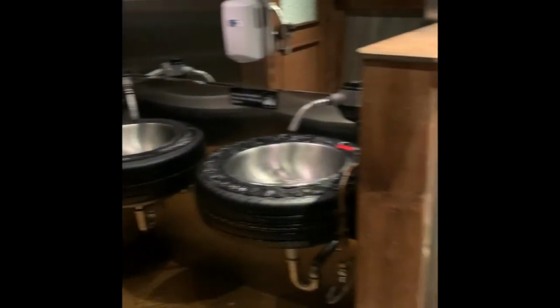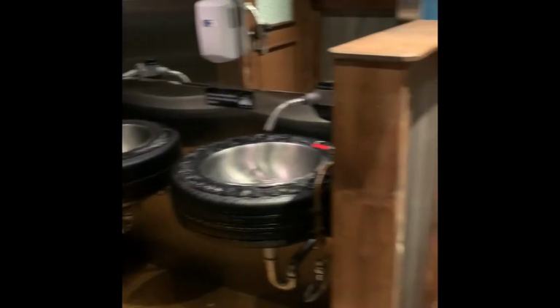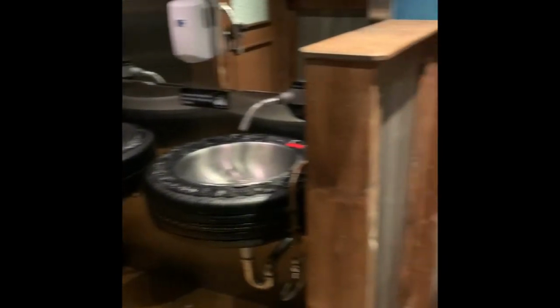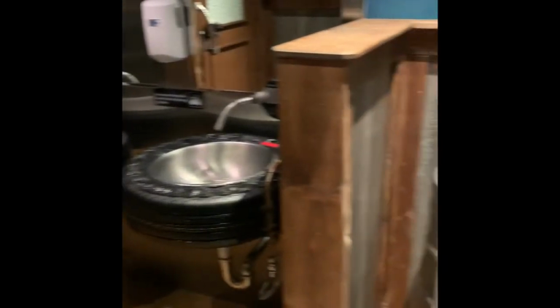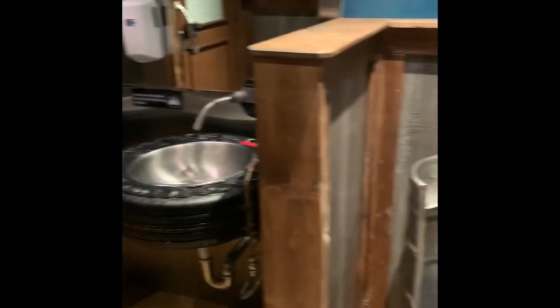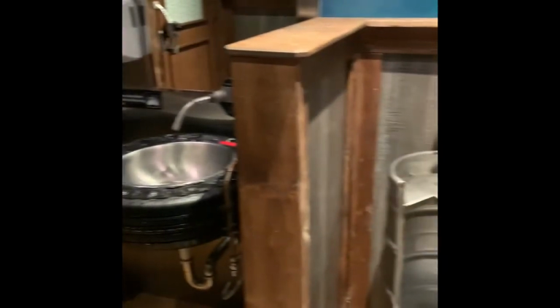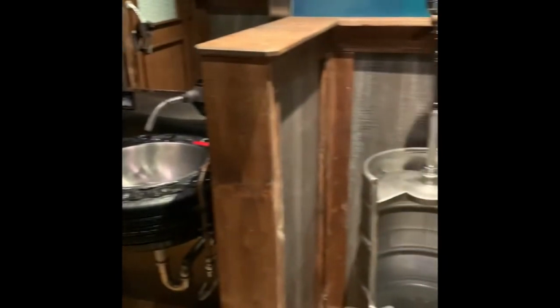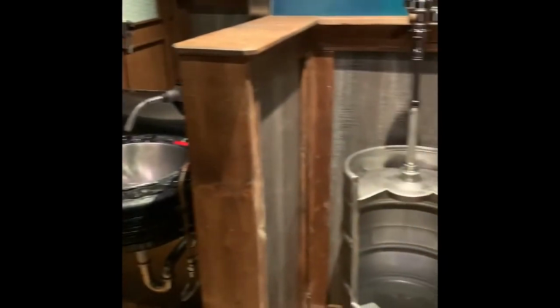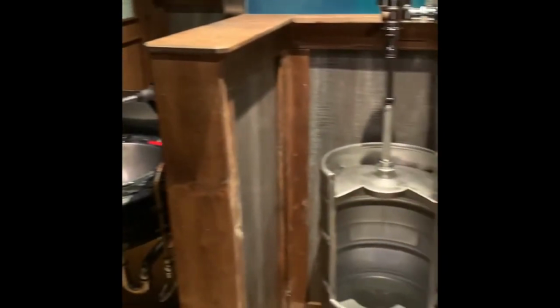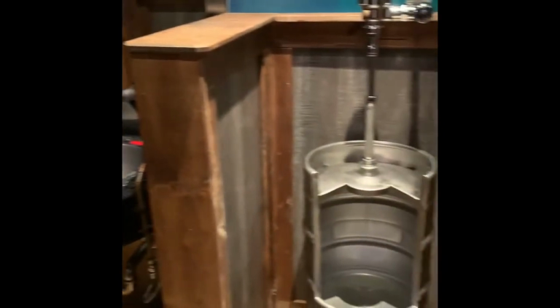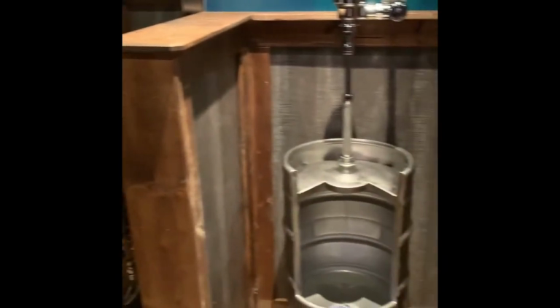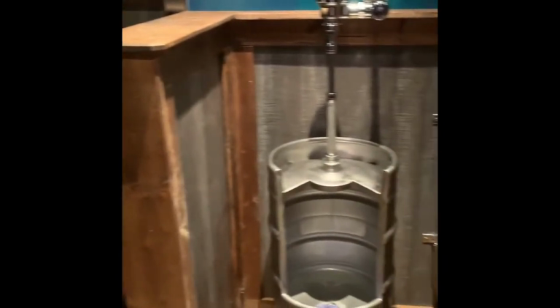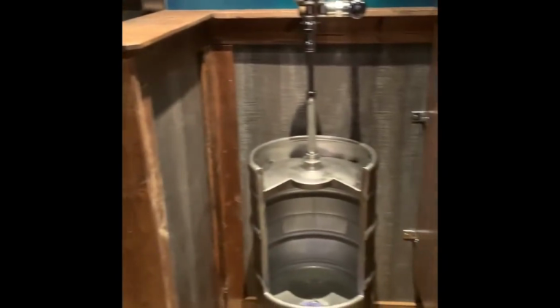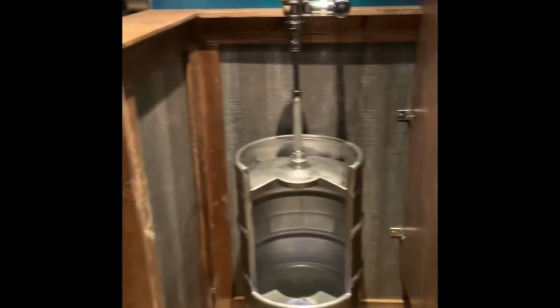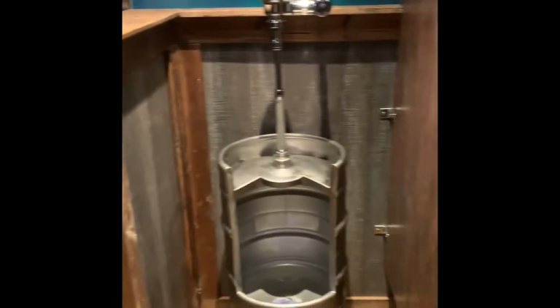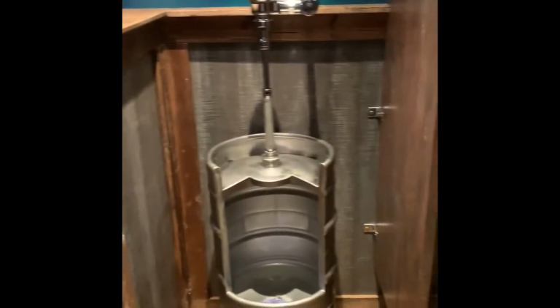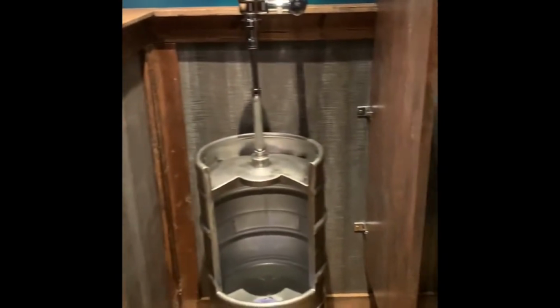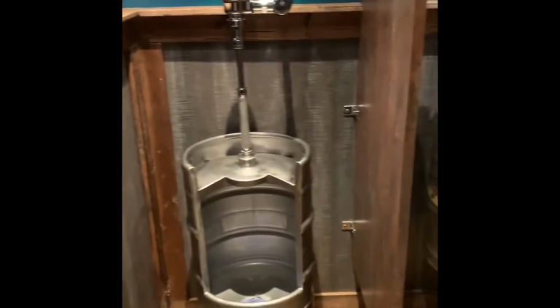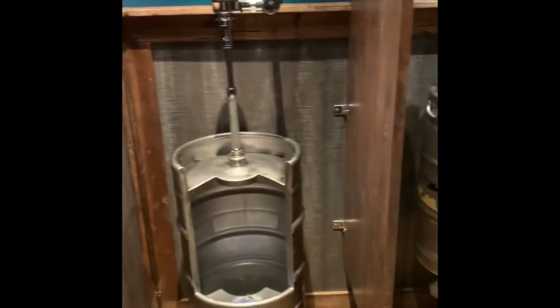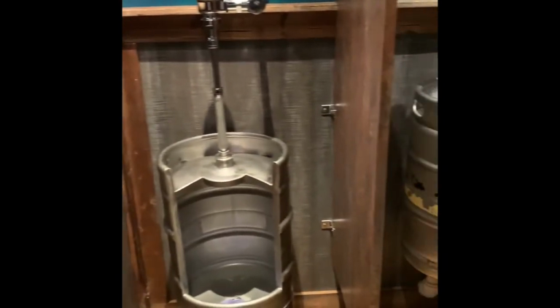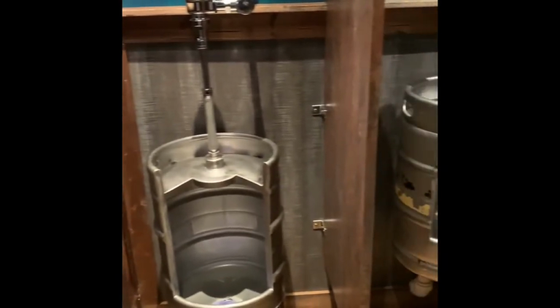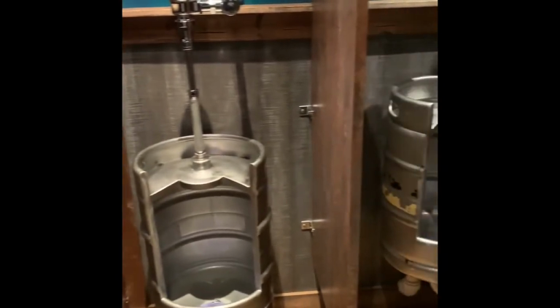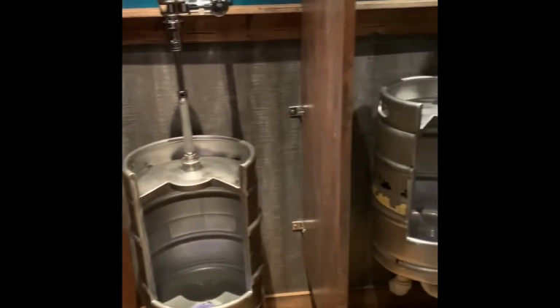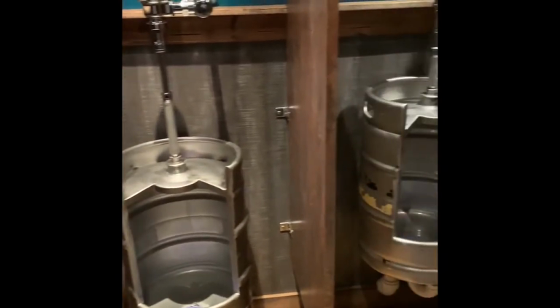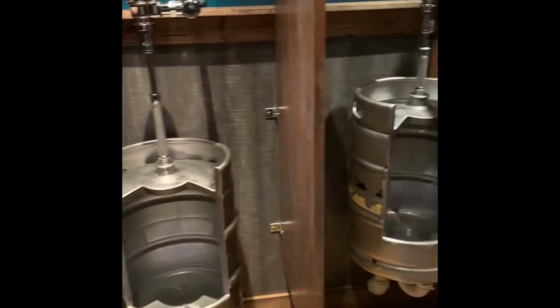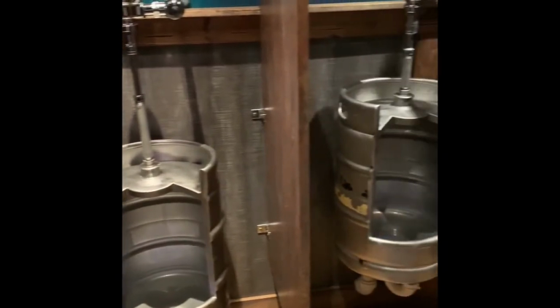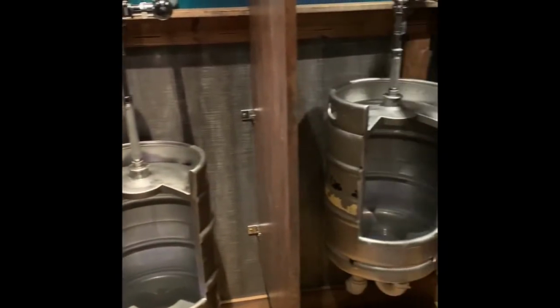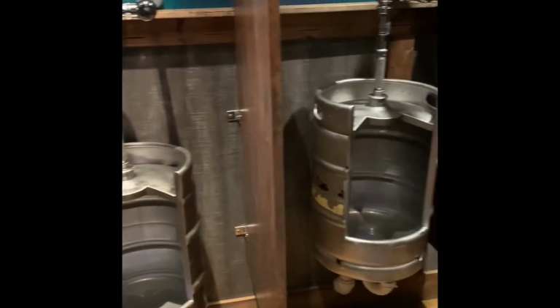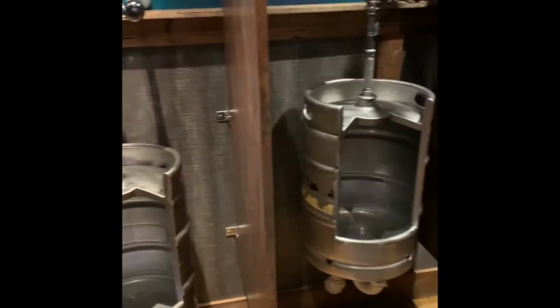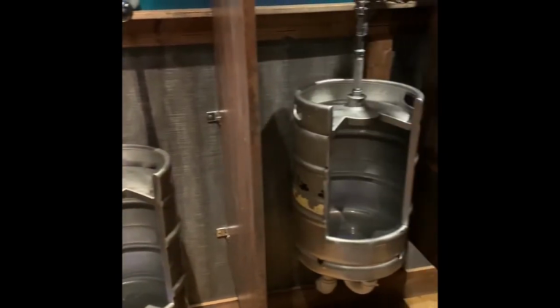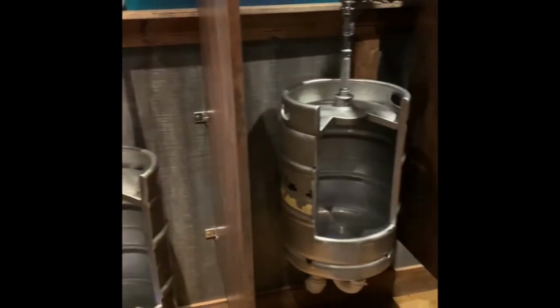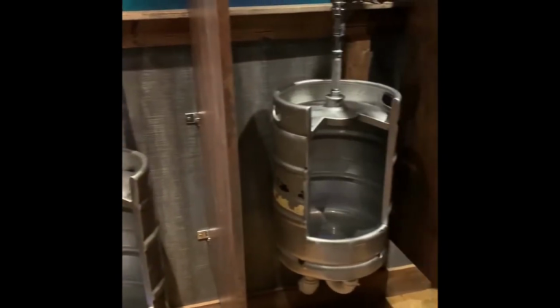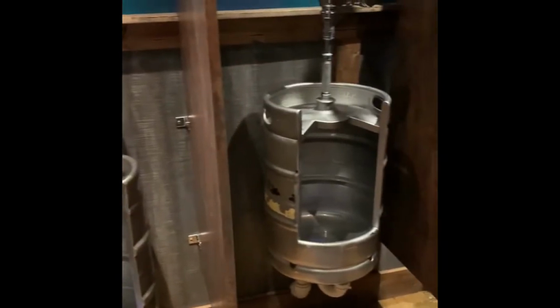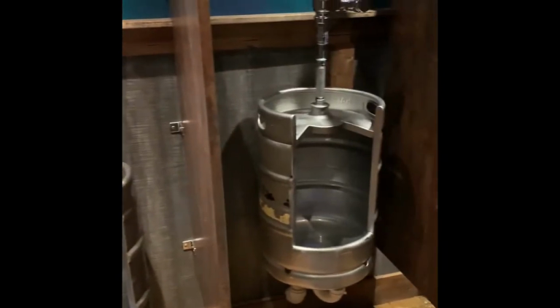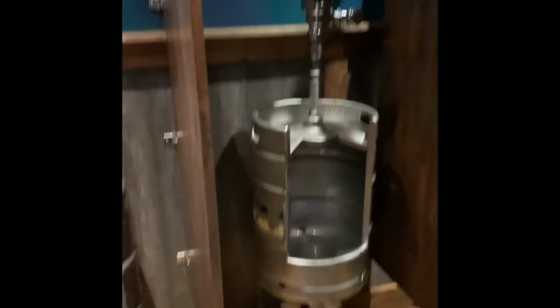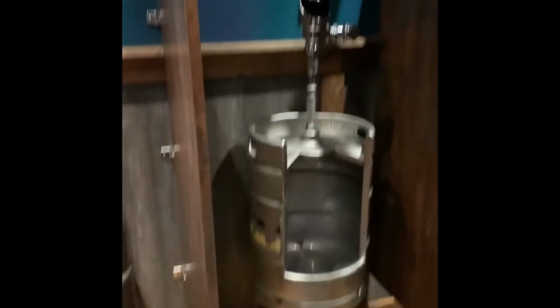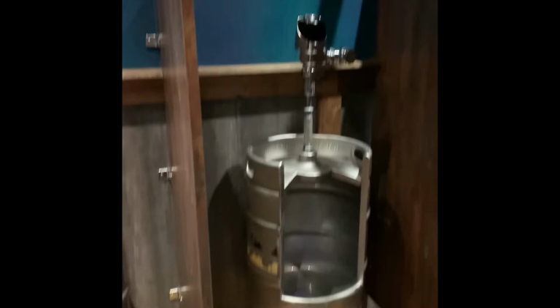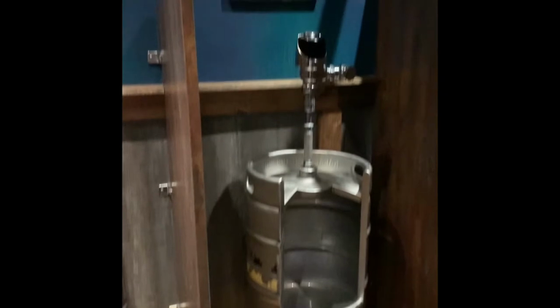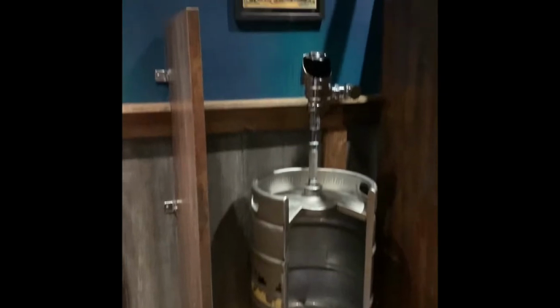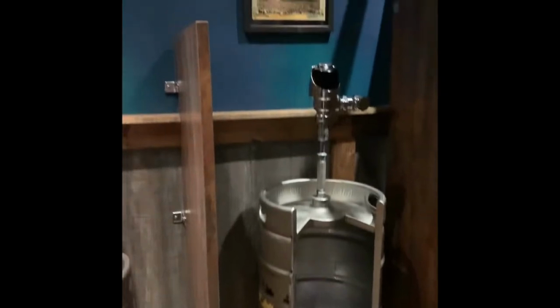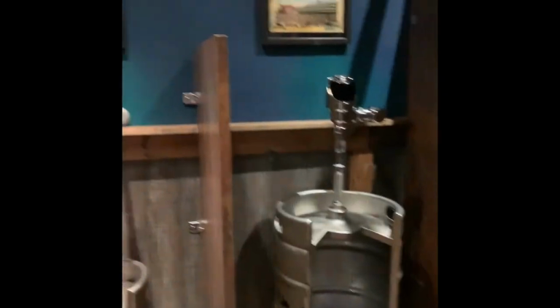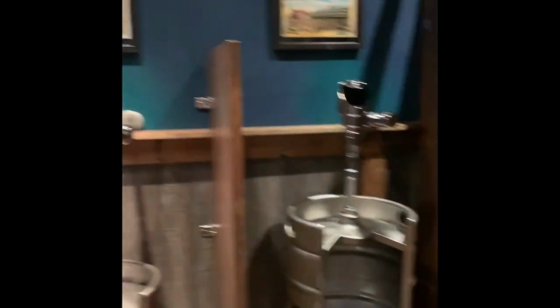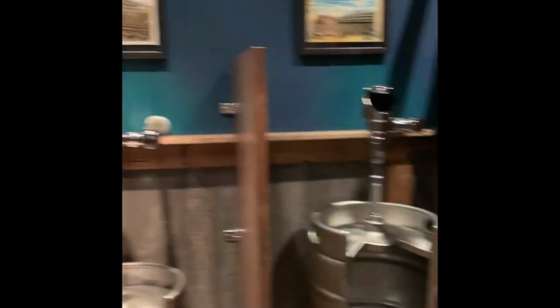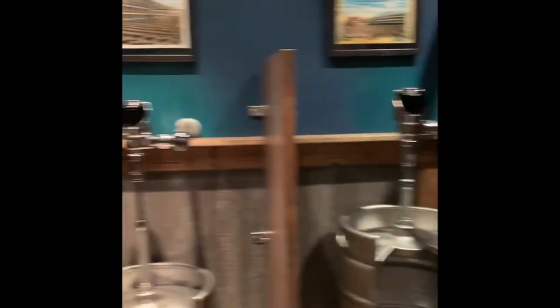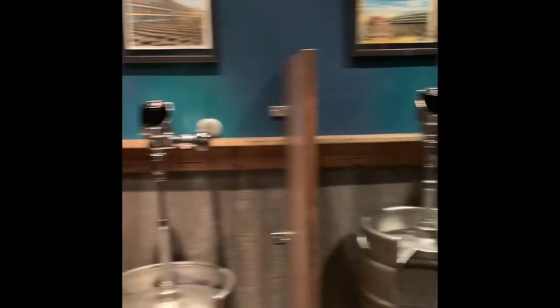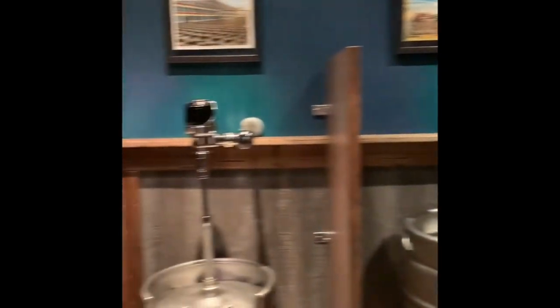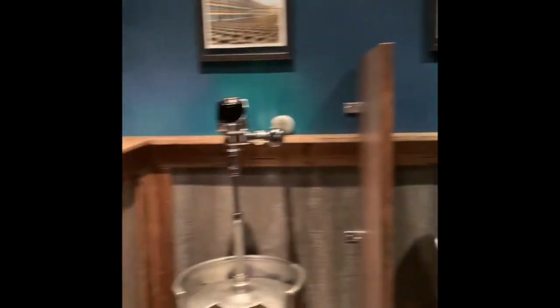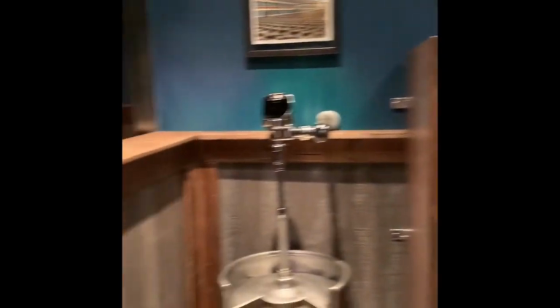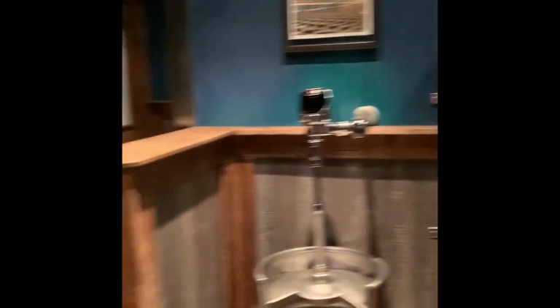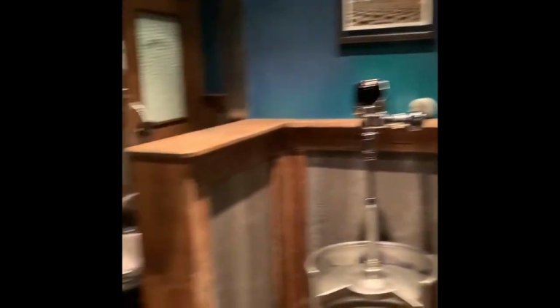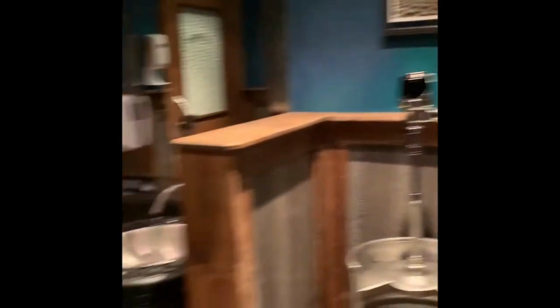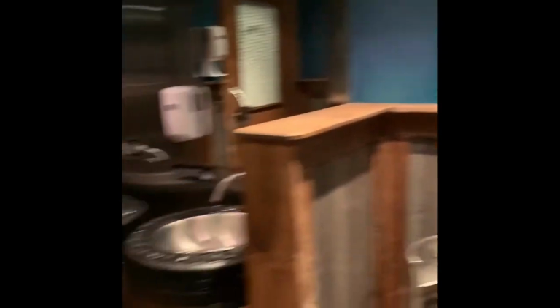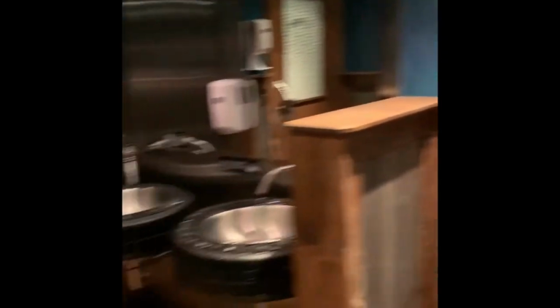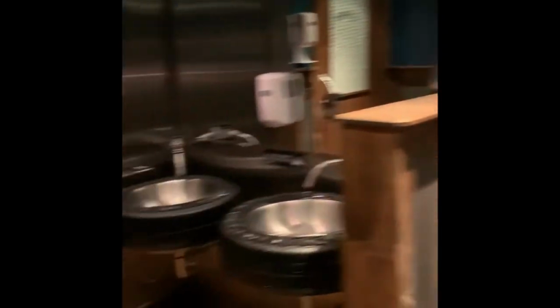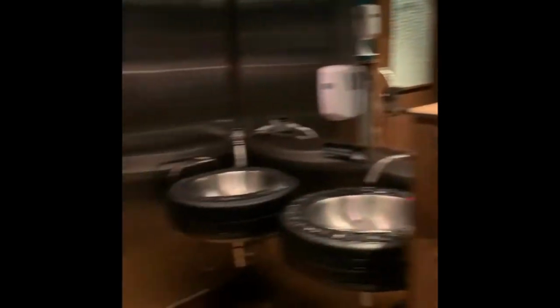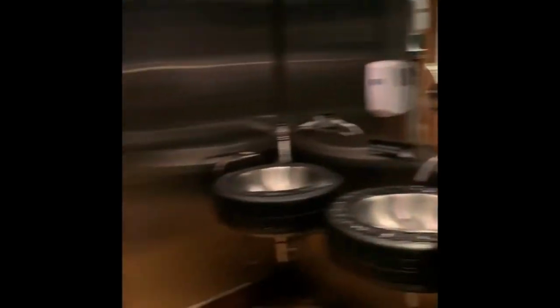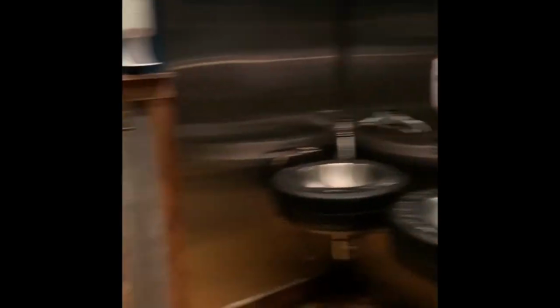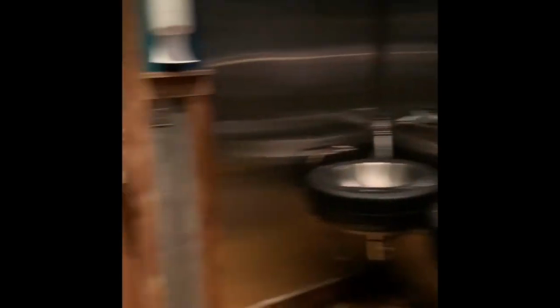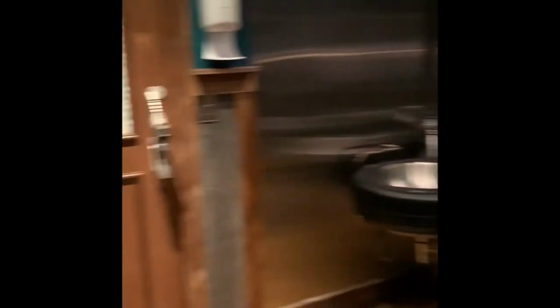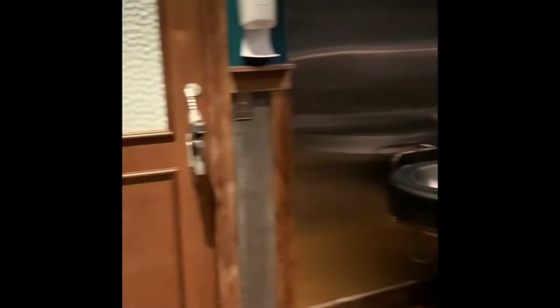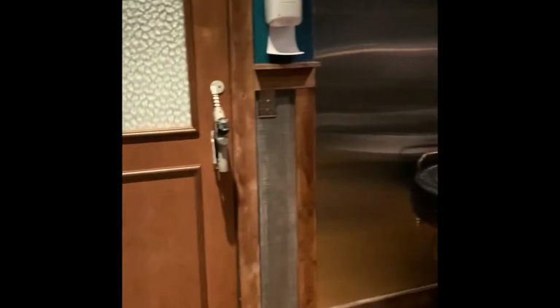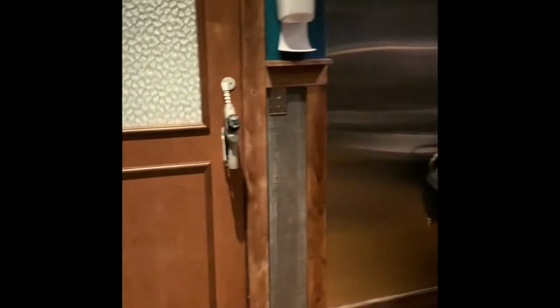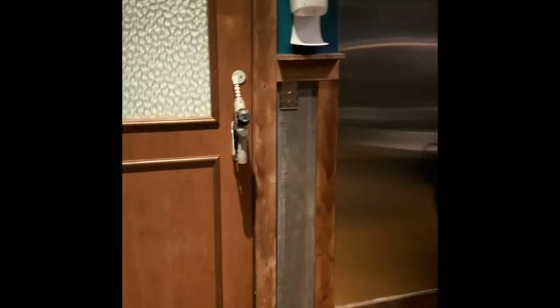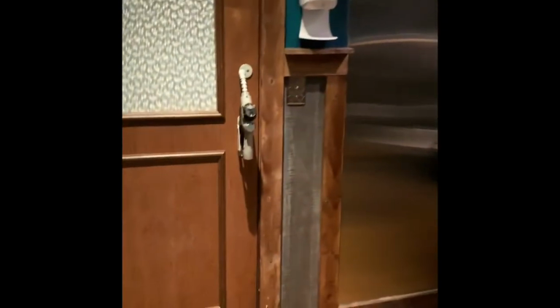Normally I wouldn't record a men's bathroom, but after coming in here I thought this one was pretty cool, and it had to be filmed.